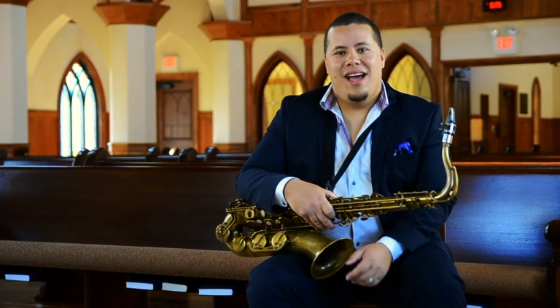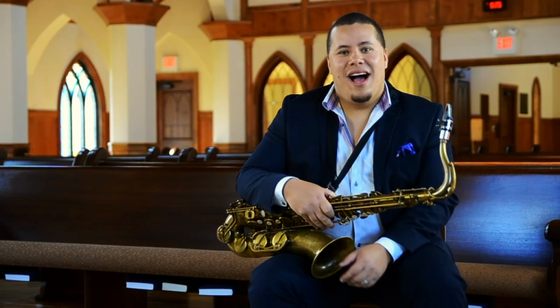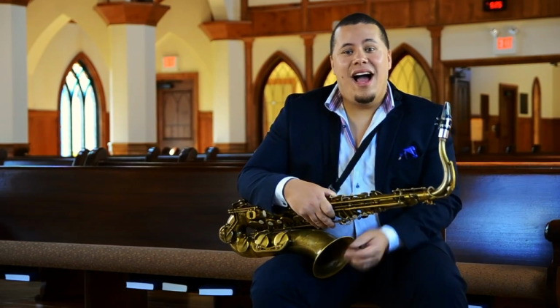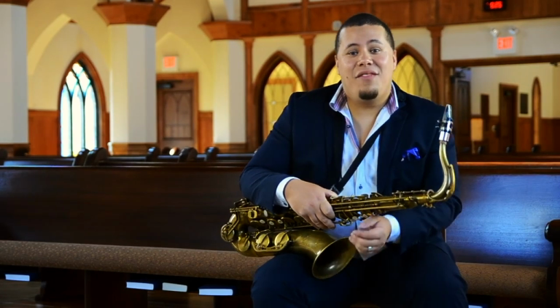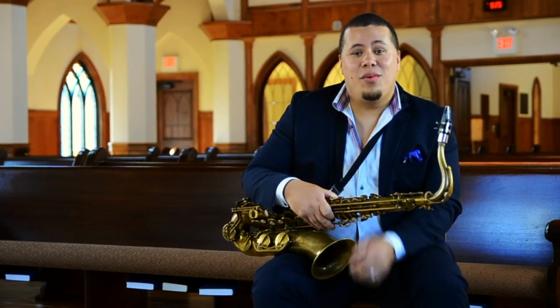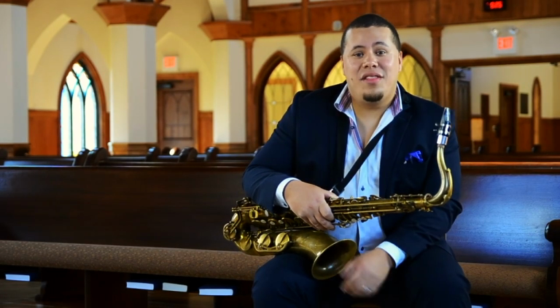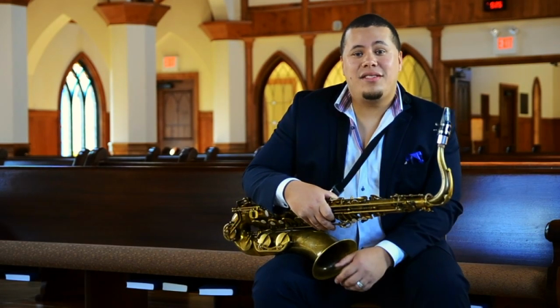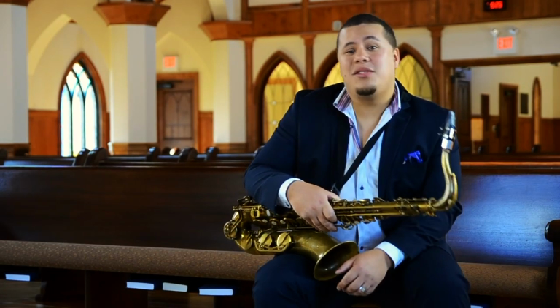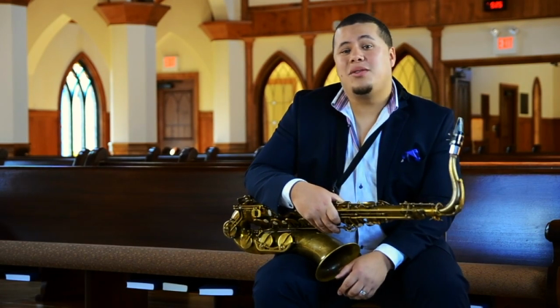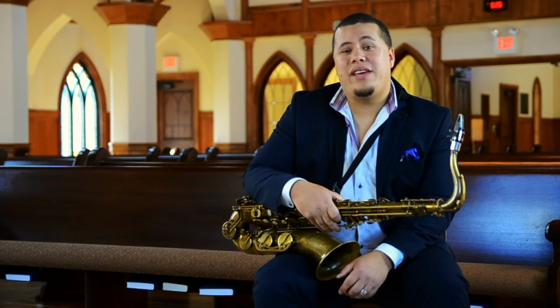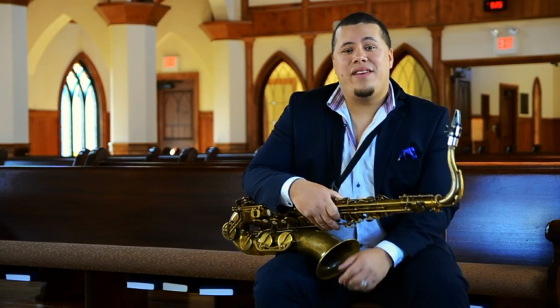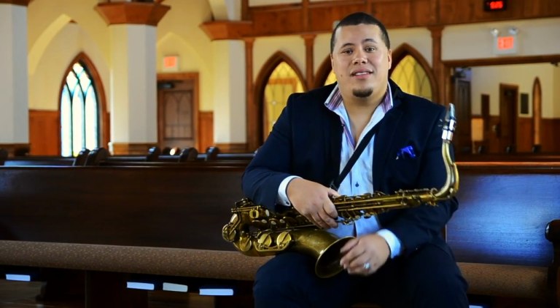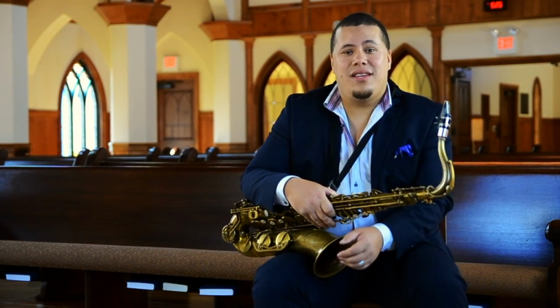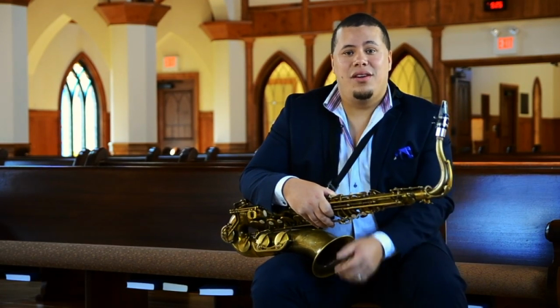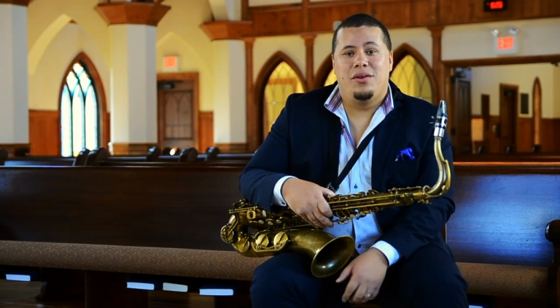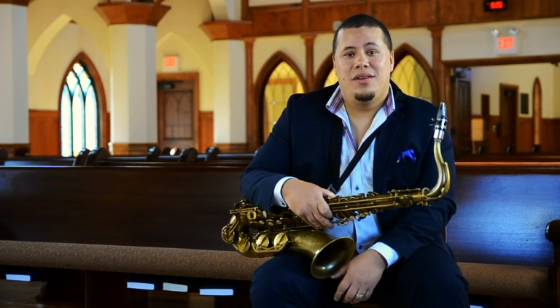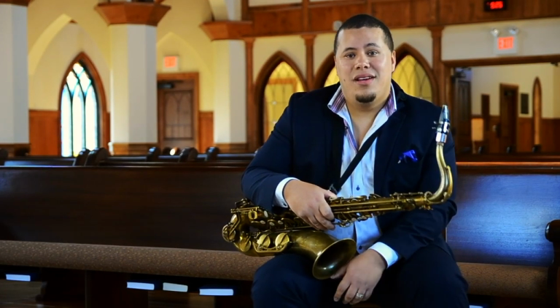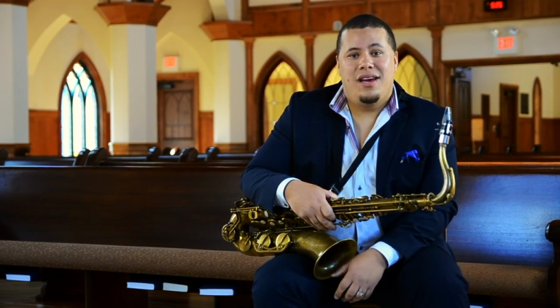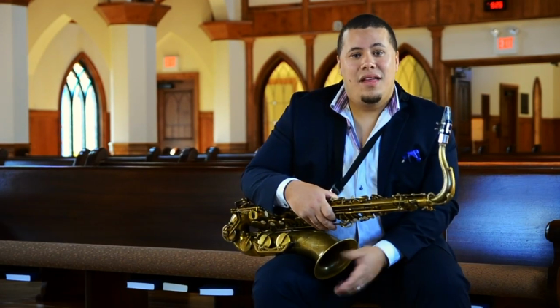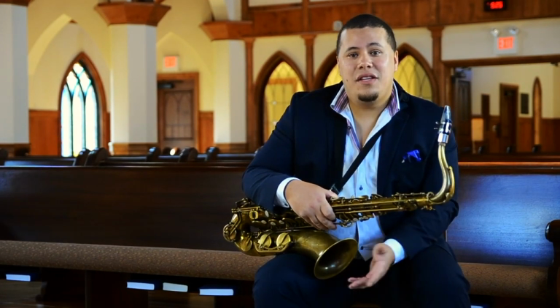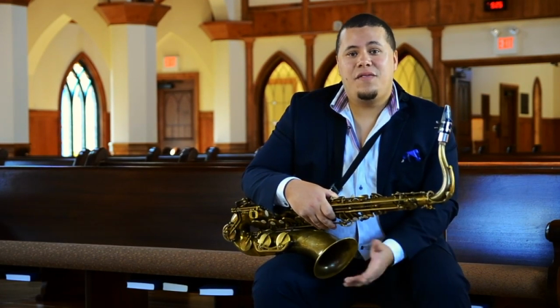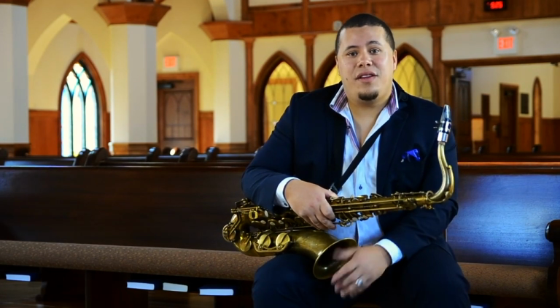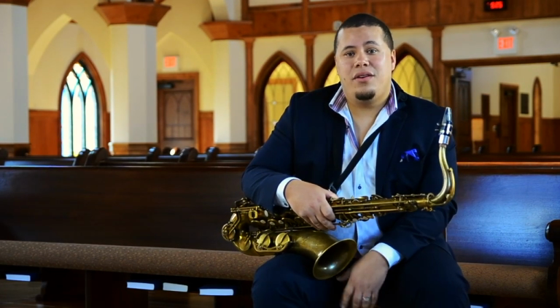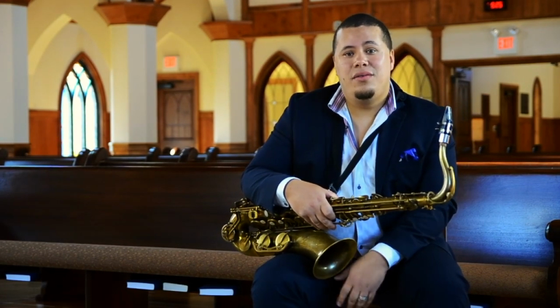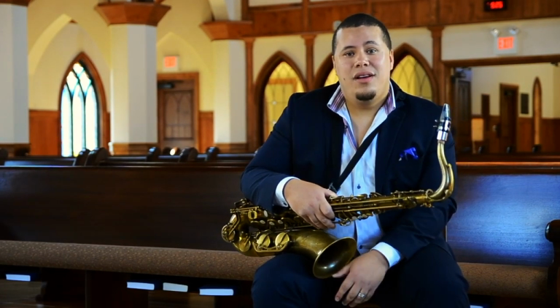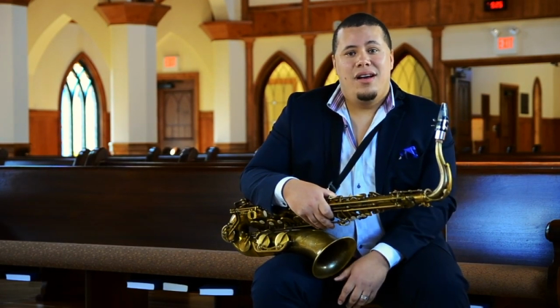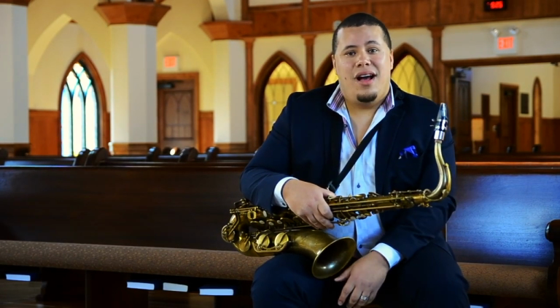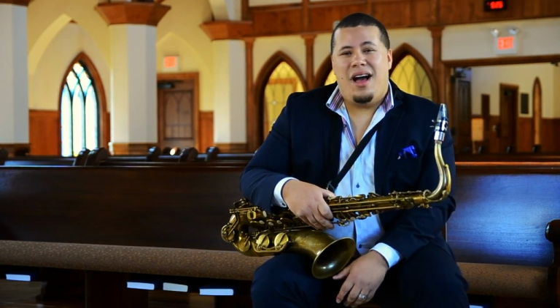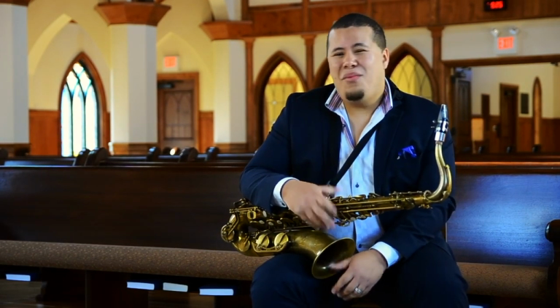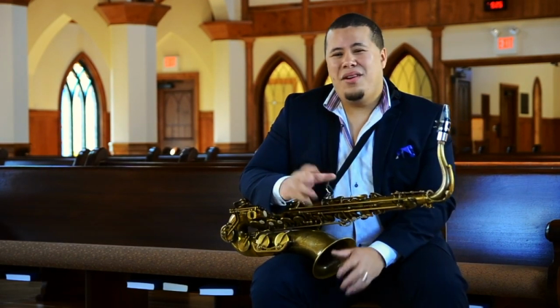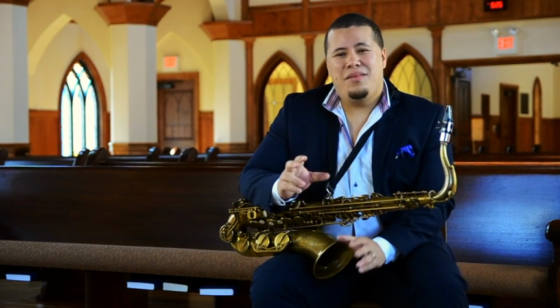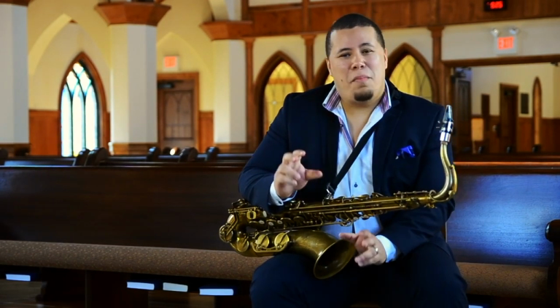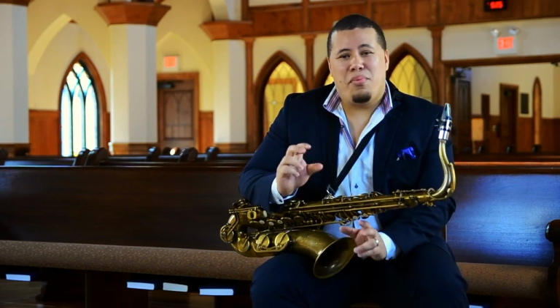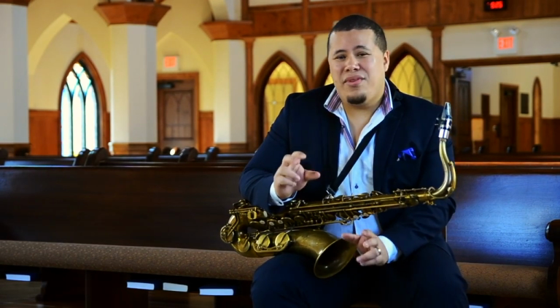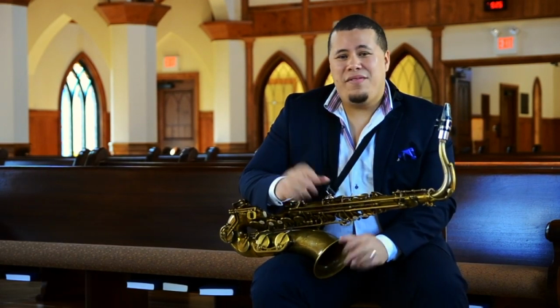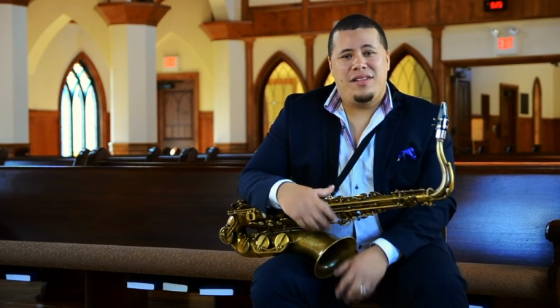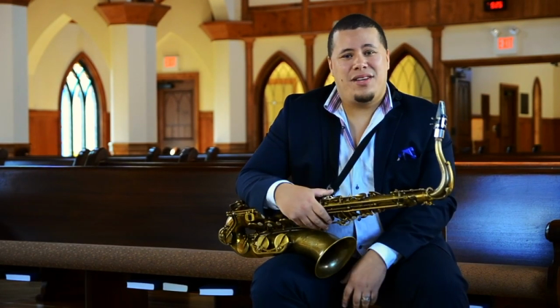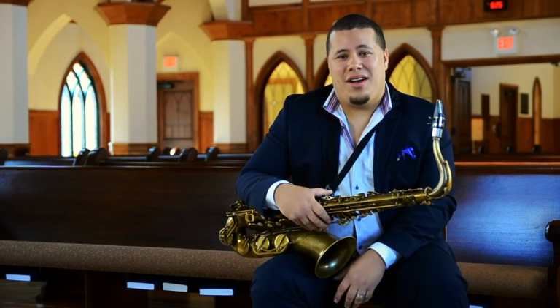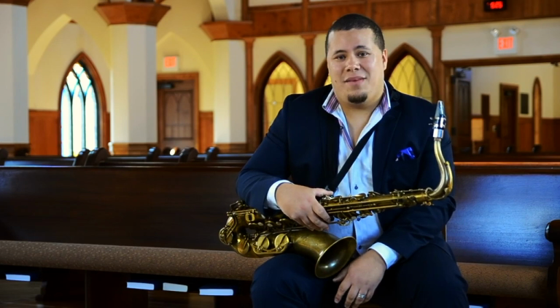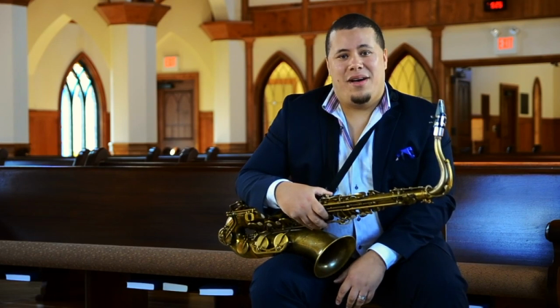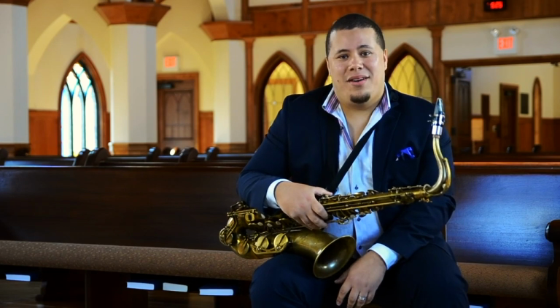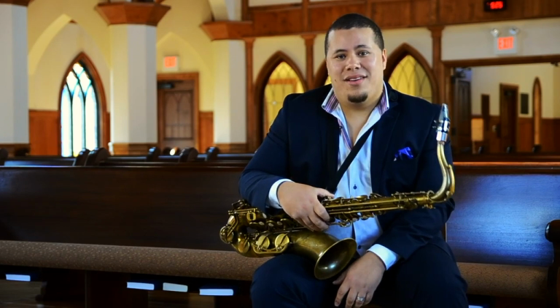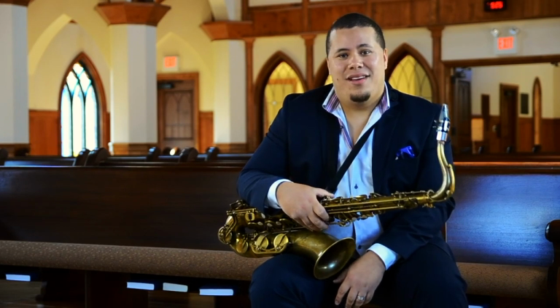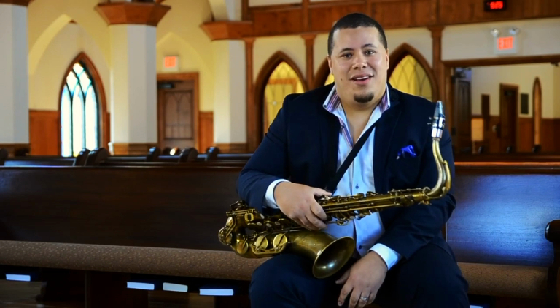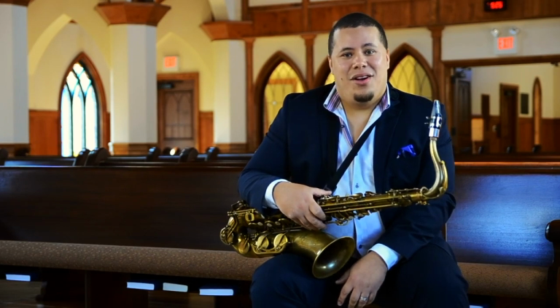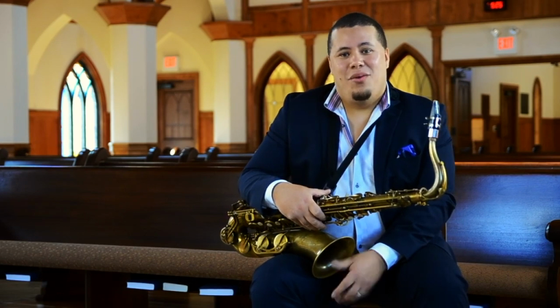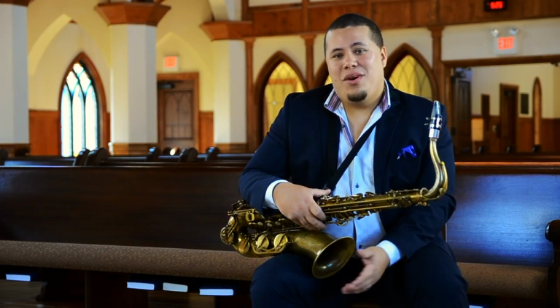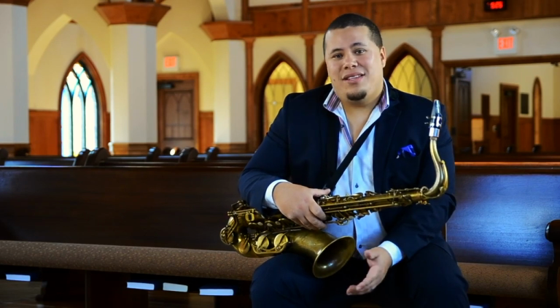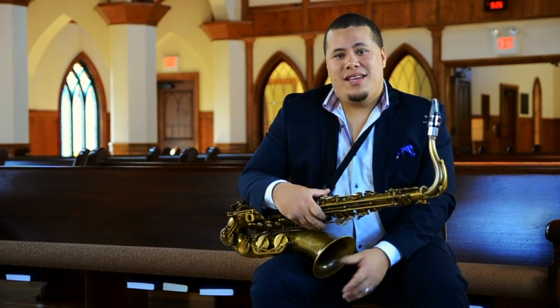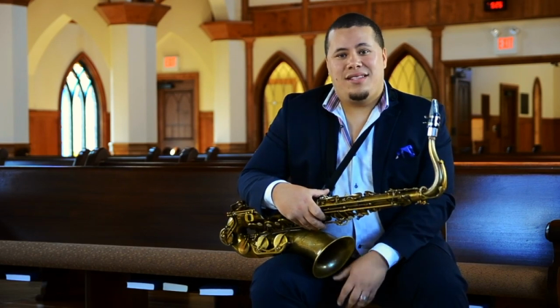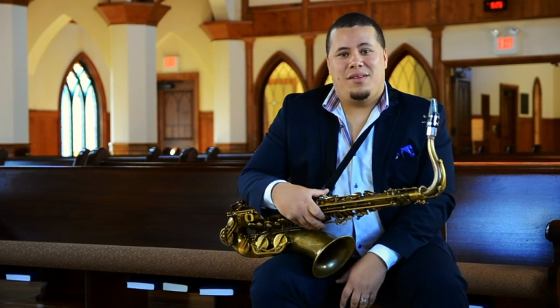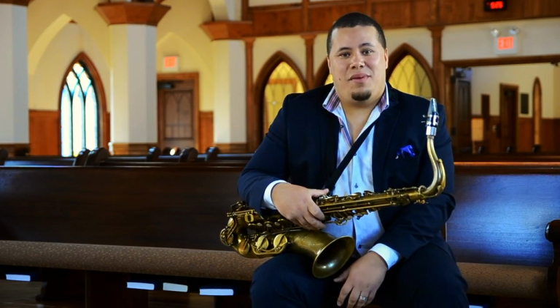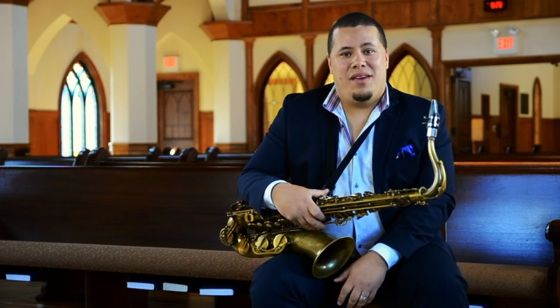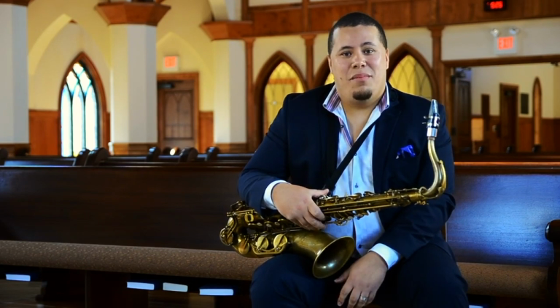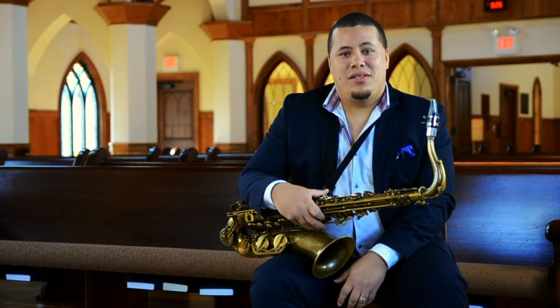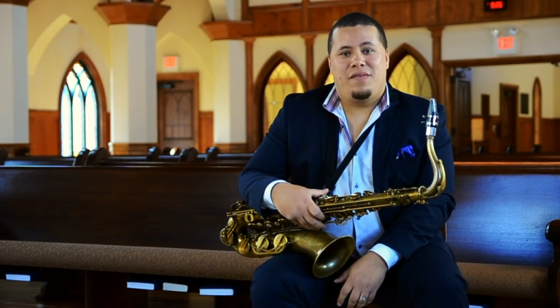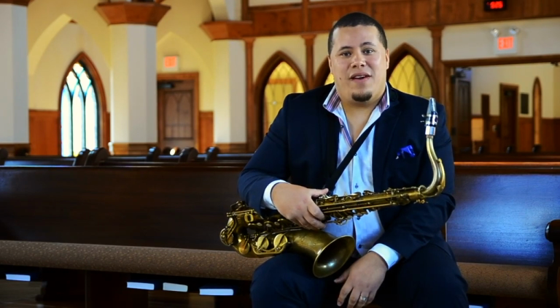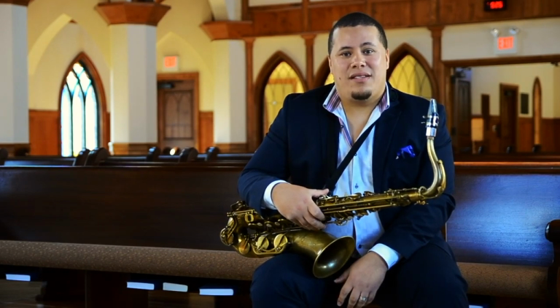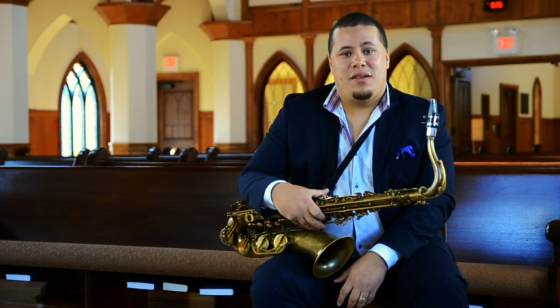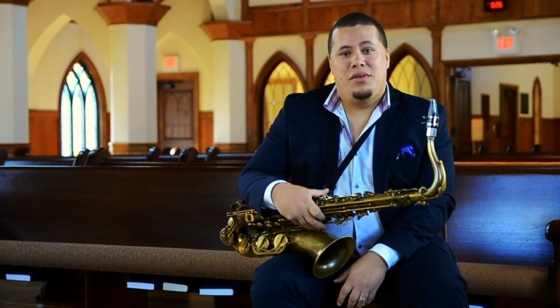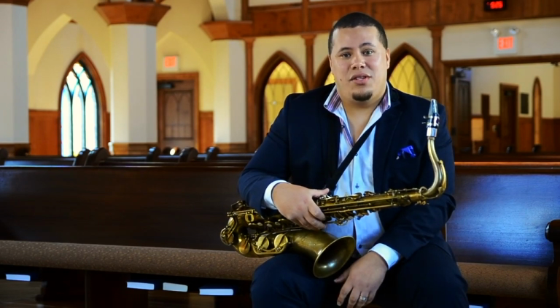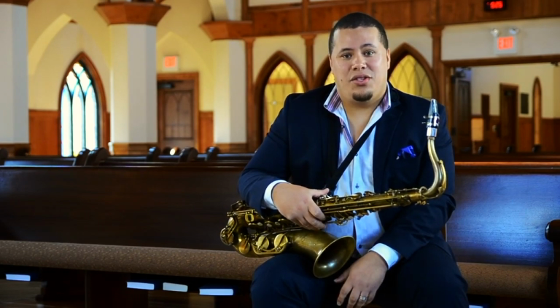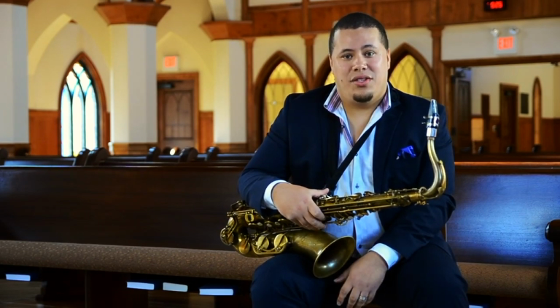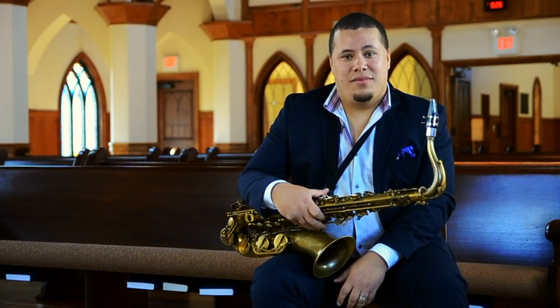Hi everyone, this is Jose Valentino. In this video, I want to briefly talk about what it takes to be a multifaceted musician.